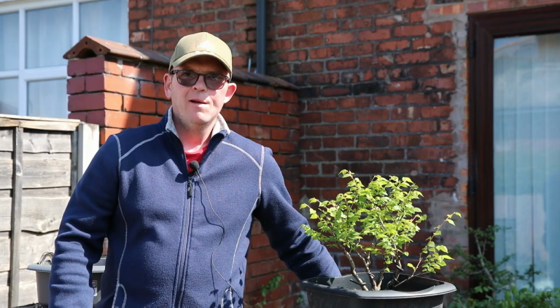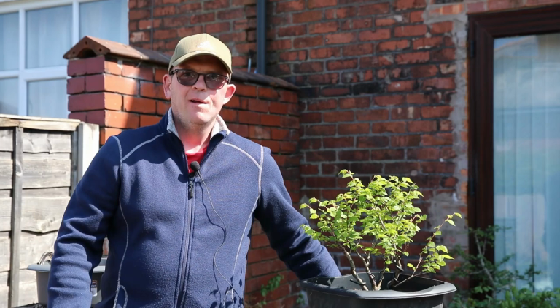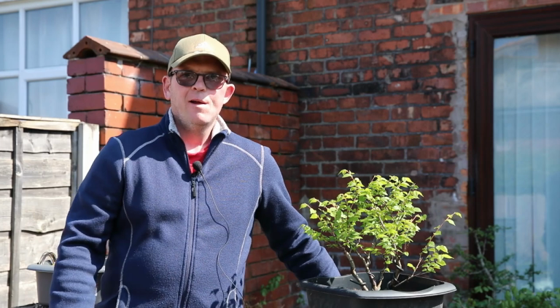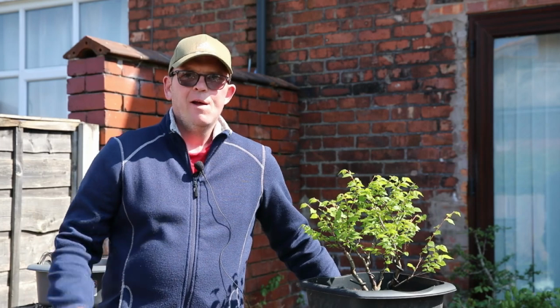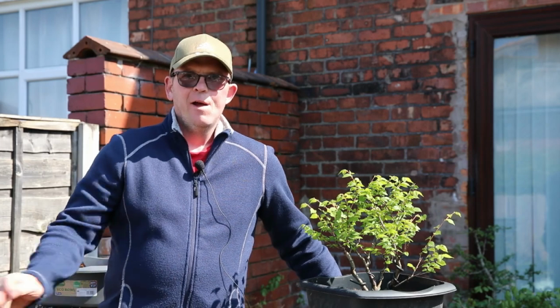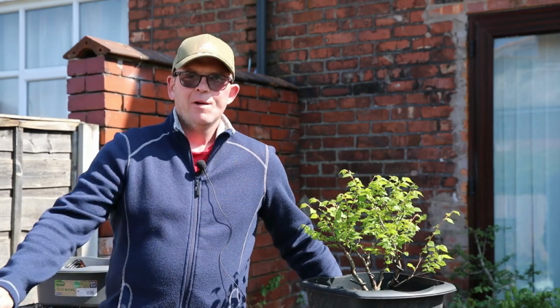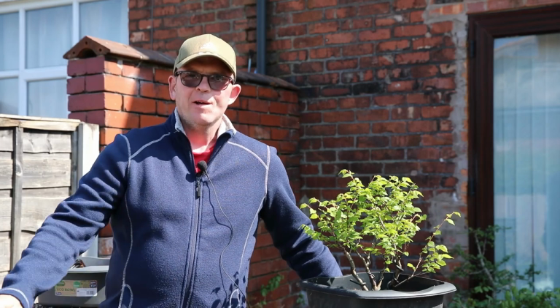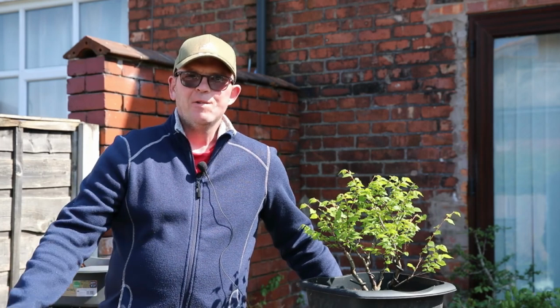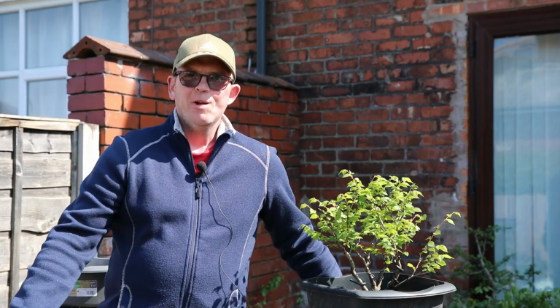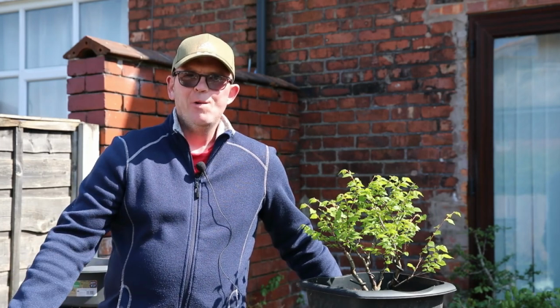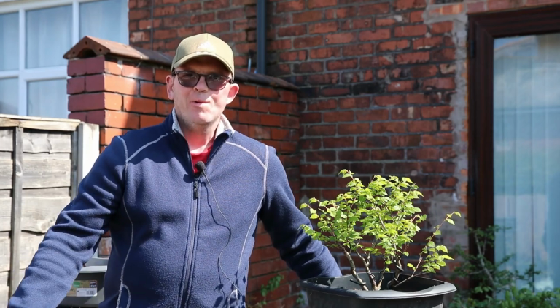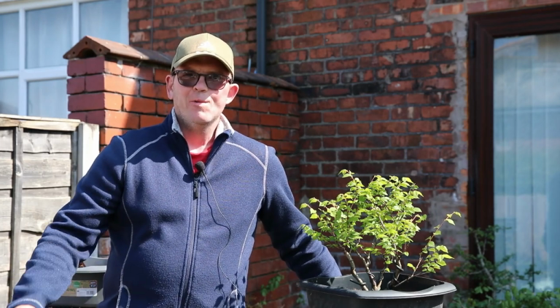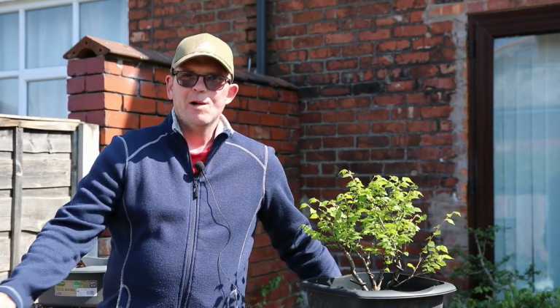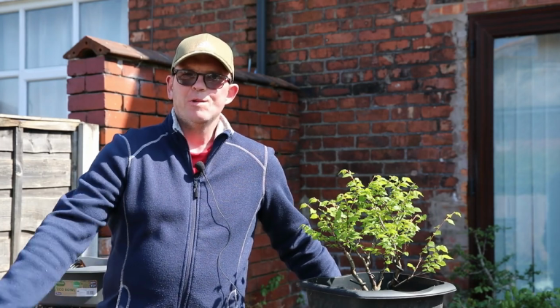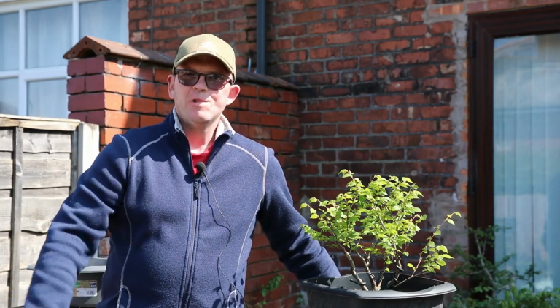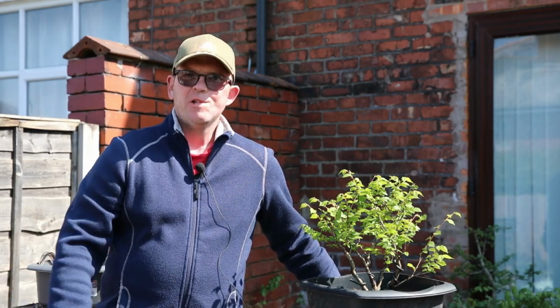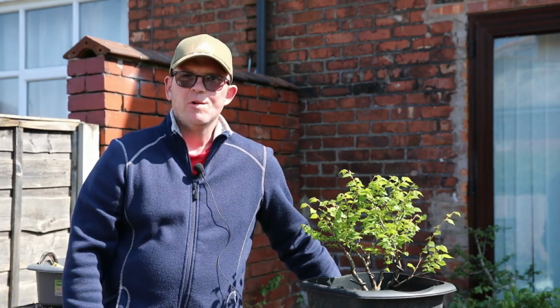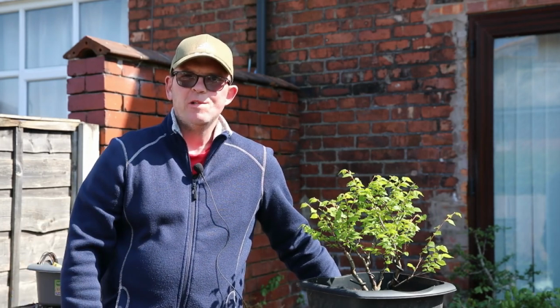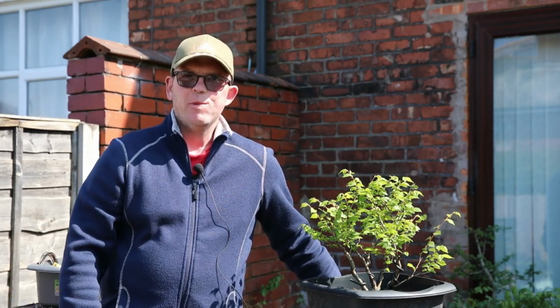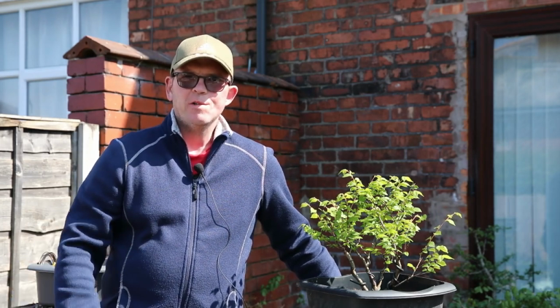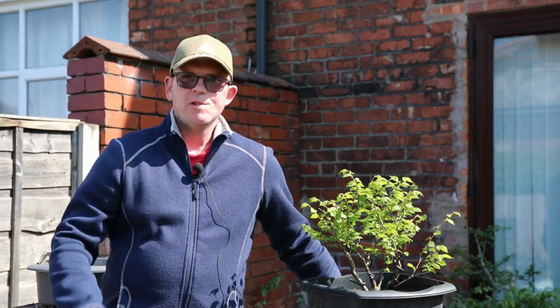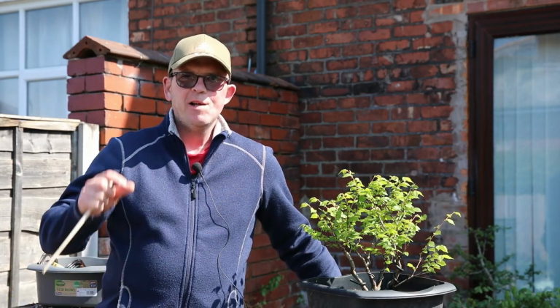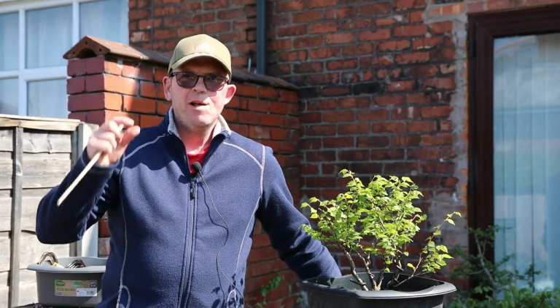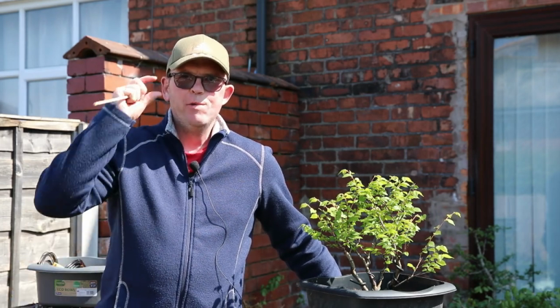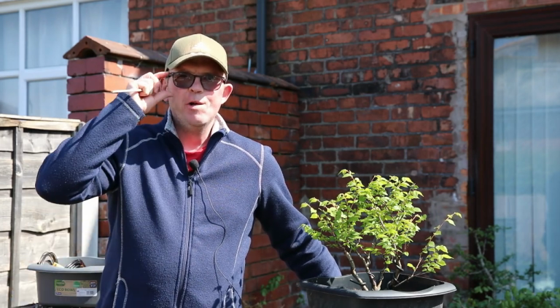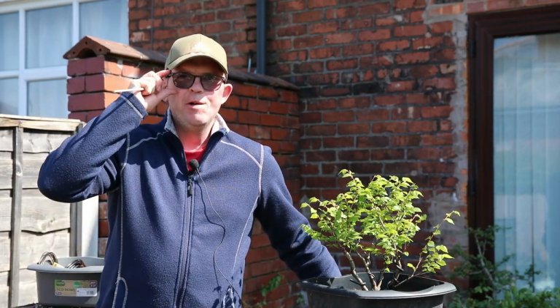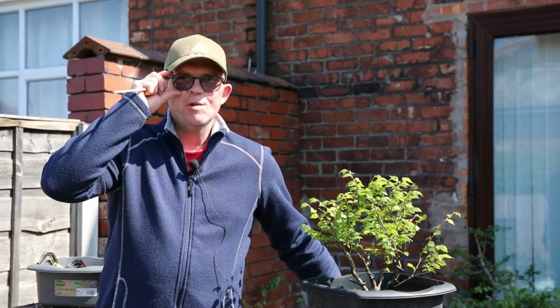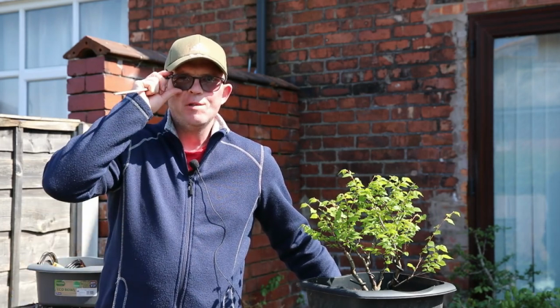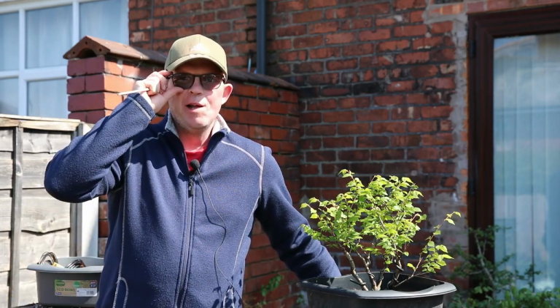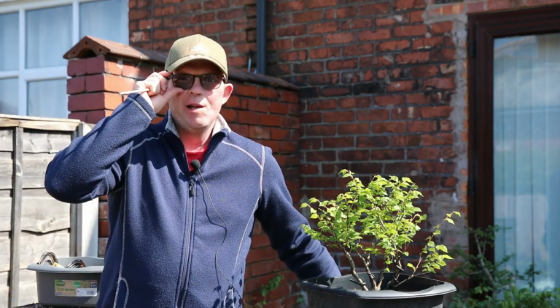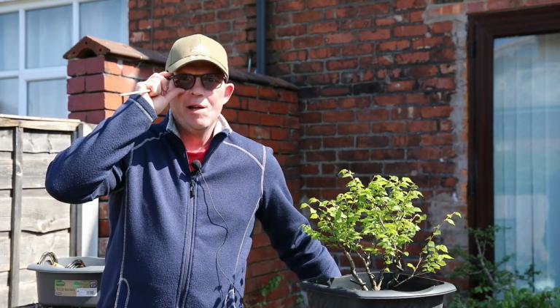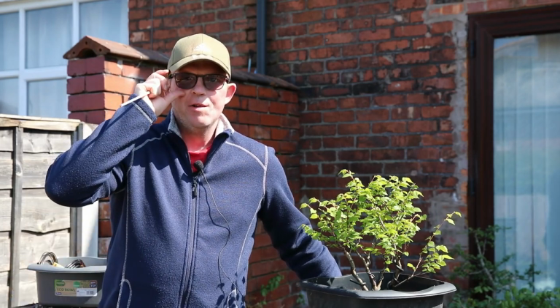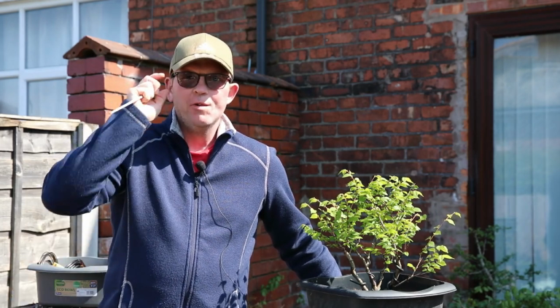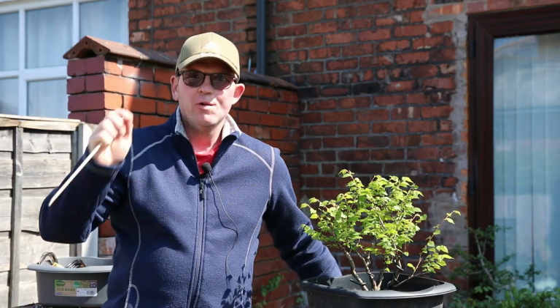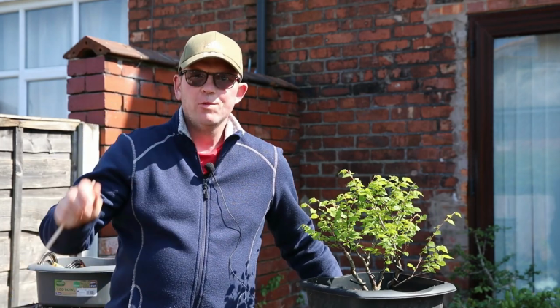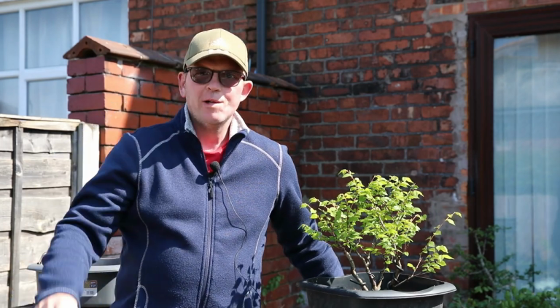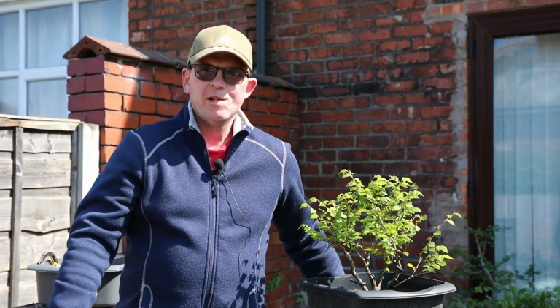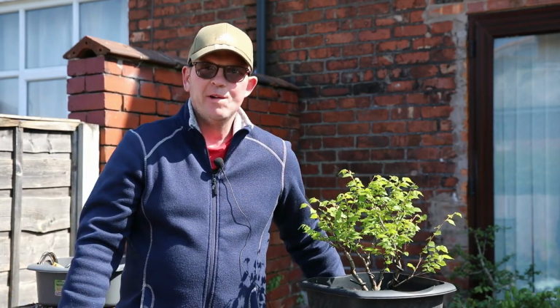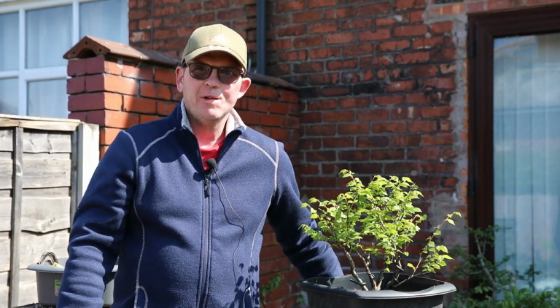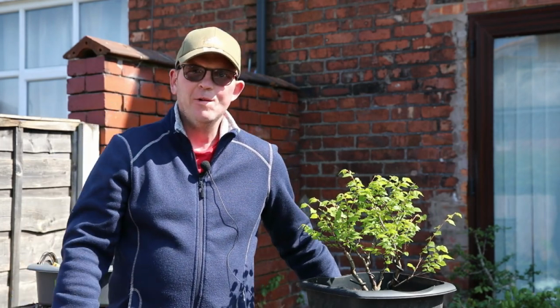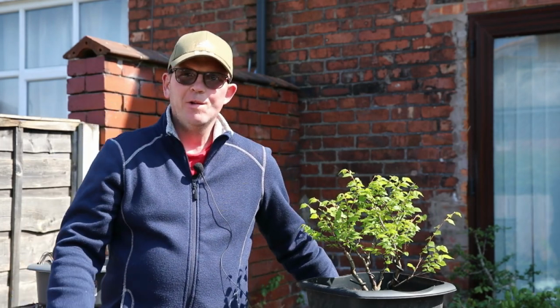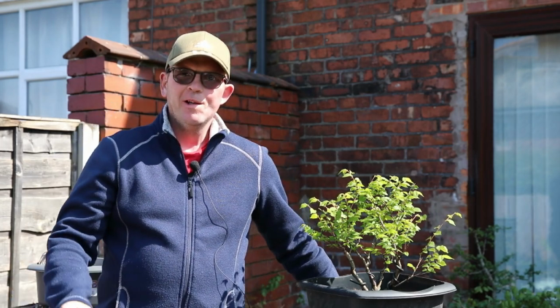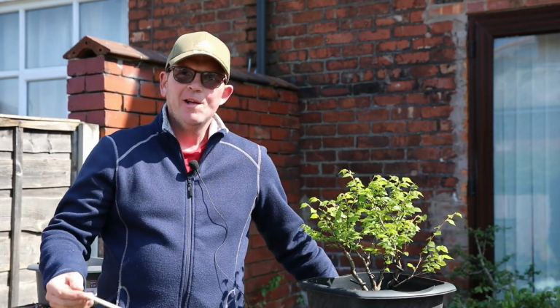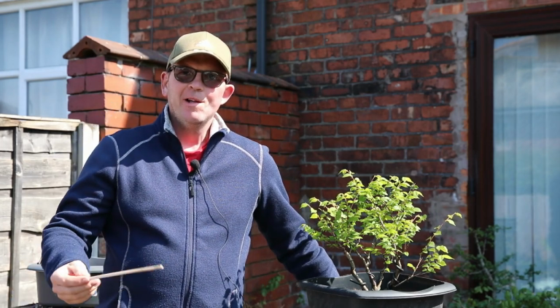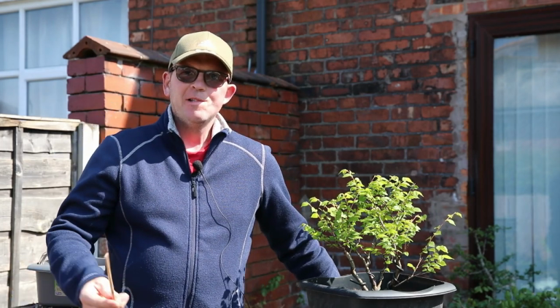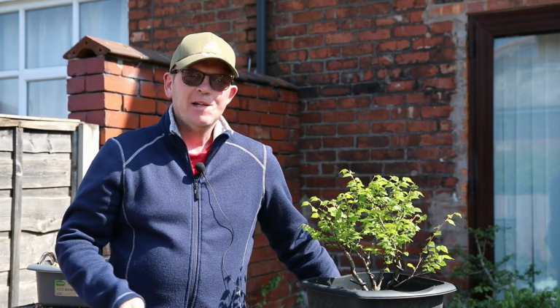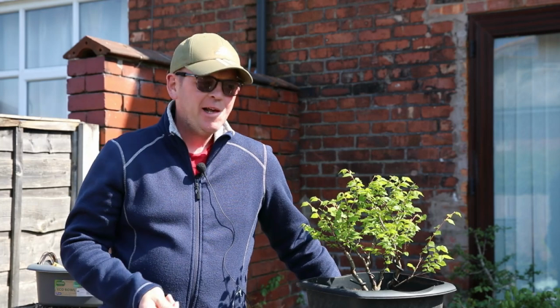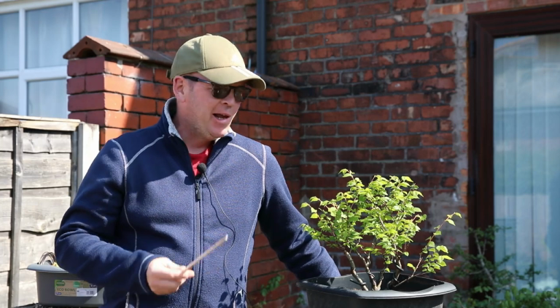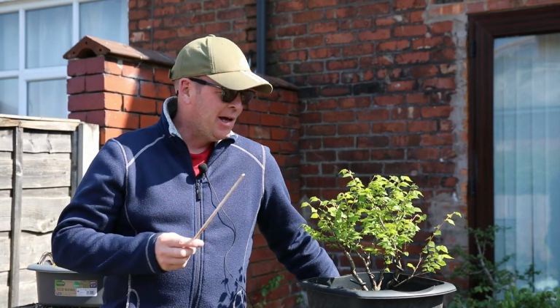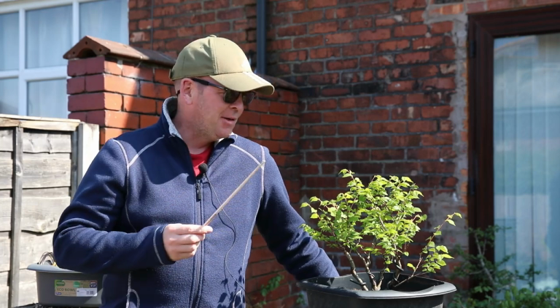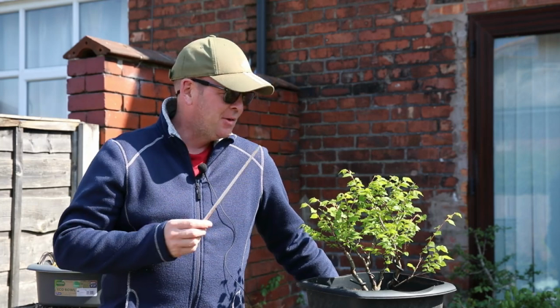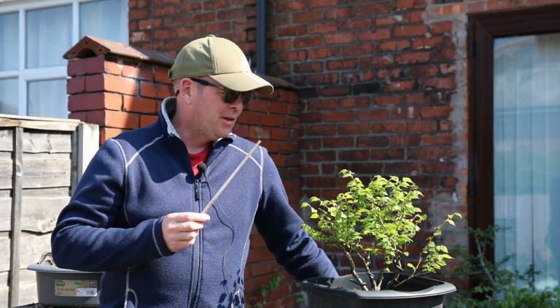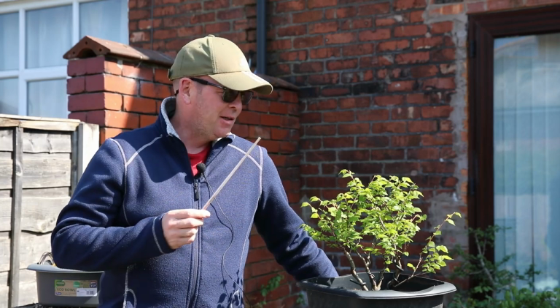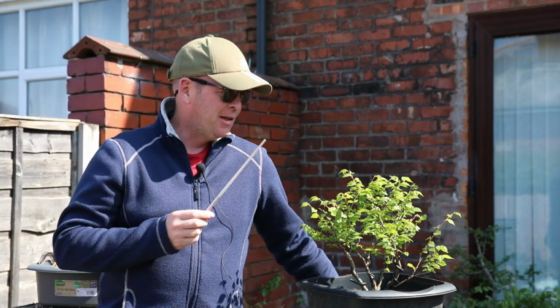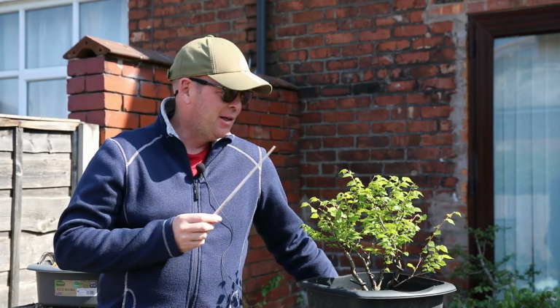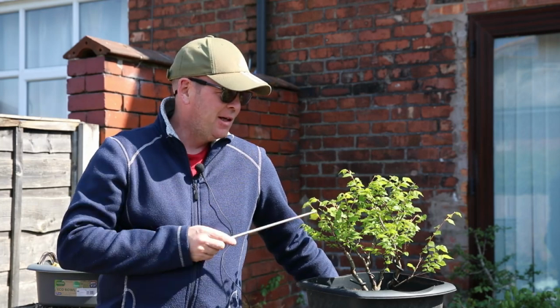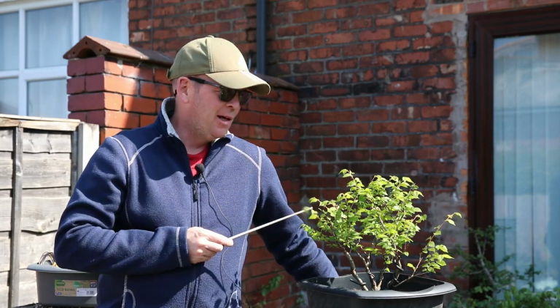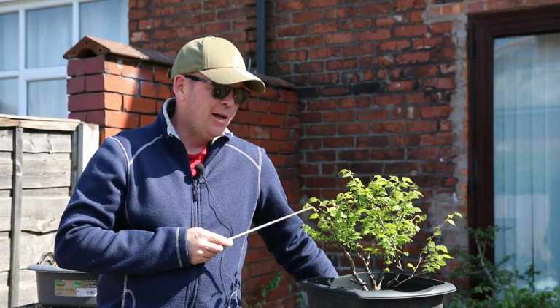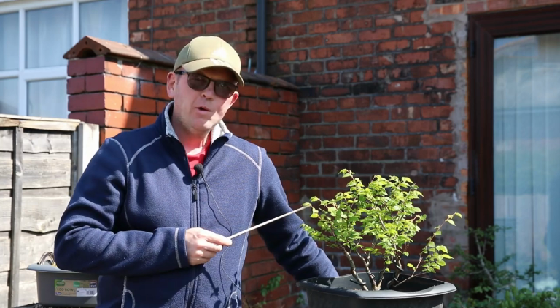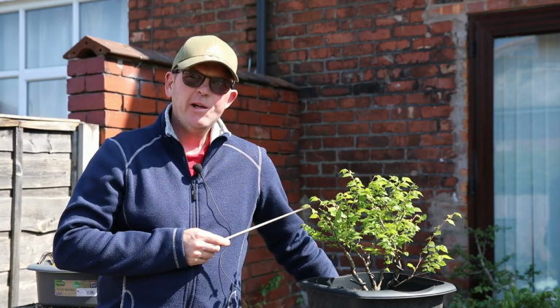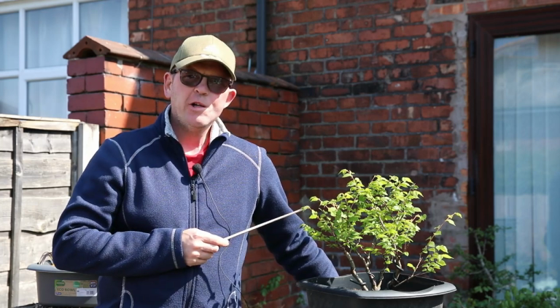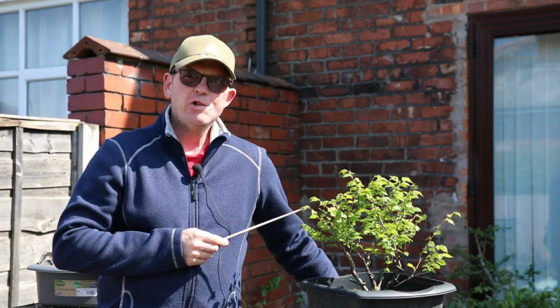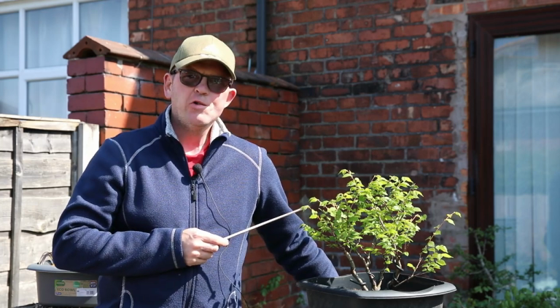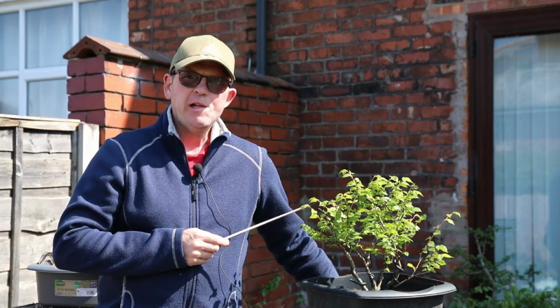Good afternoon, welcome to Tony's Bonsai. Beautiful day here in the northwest of England today and I'm looking at a tree.